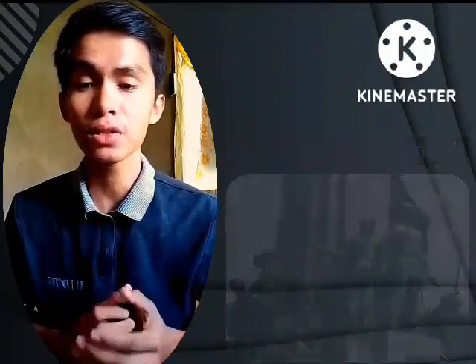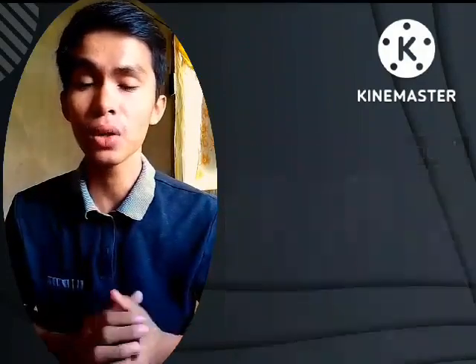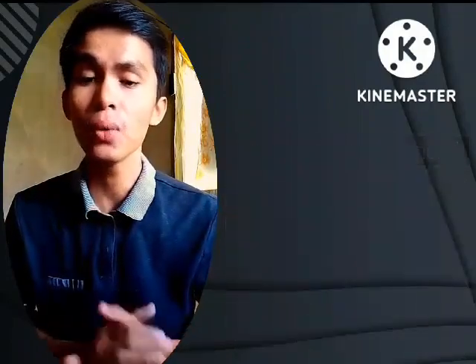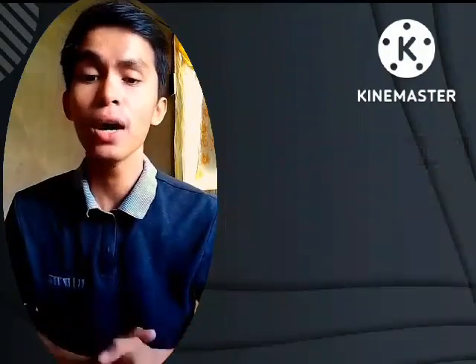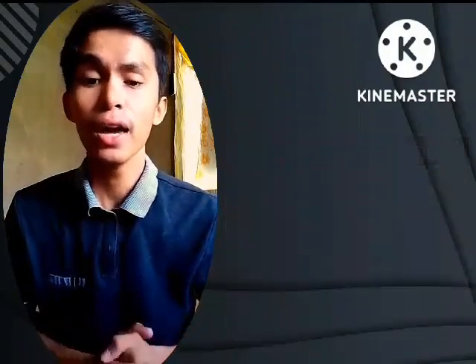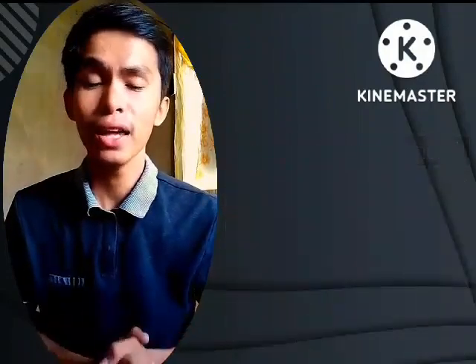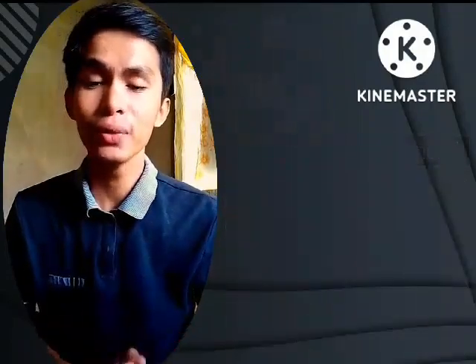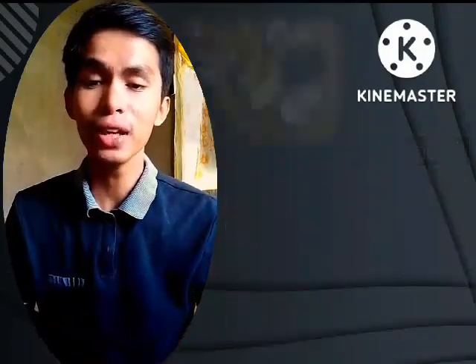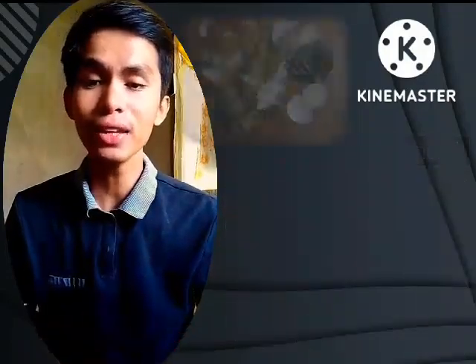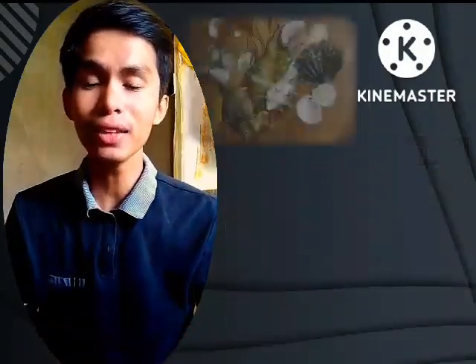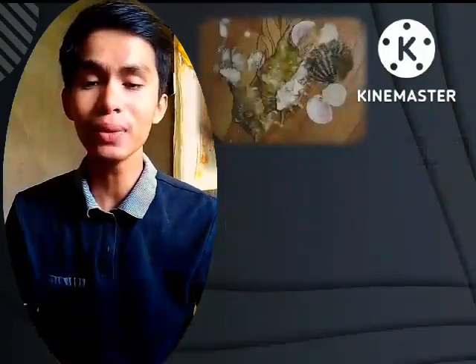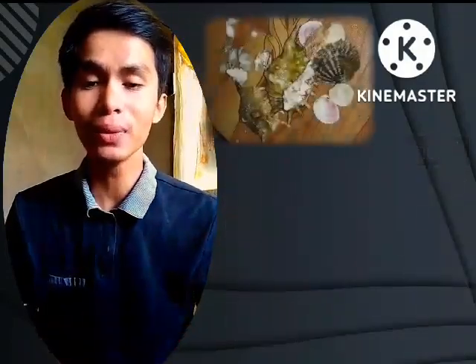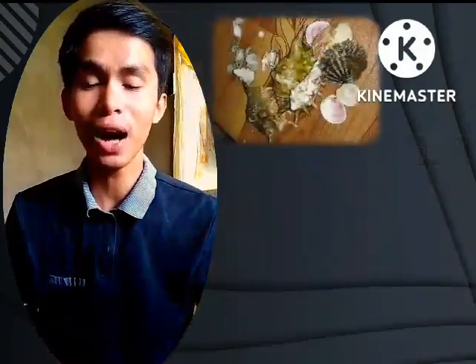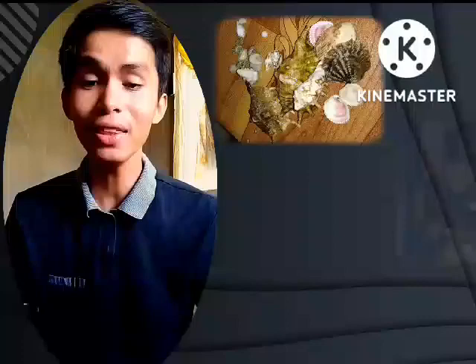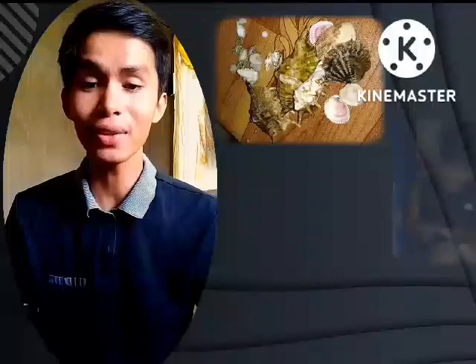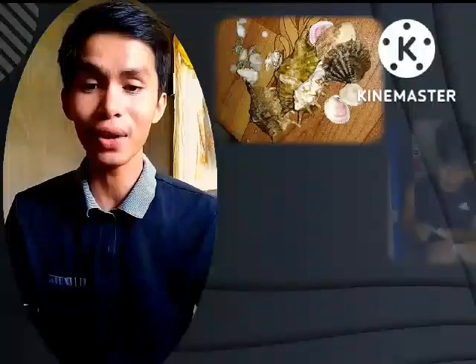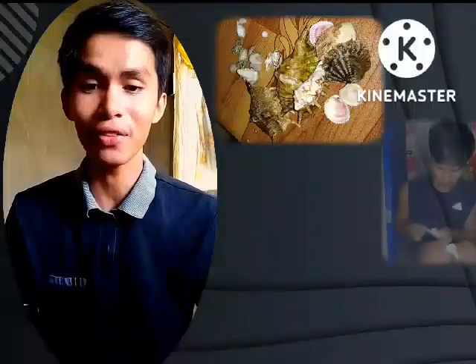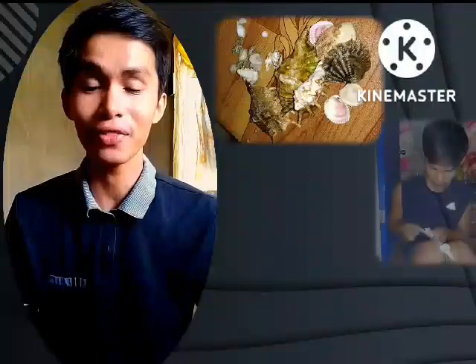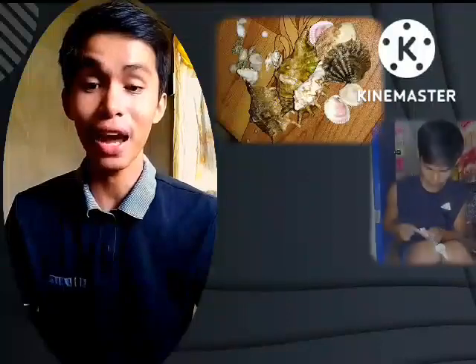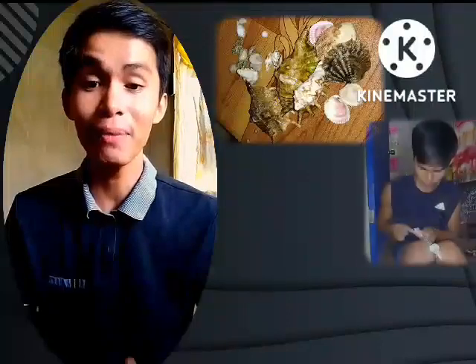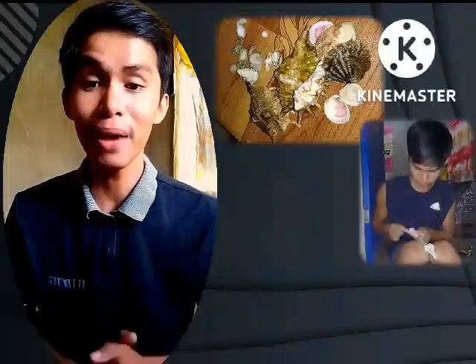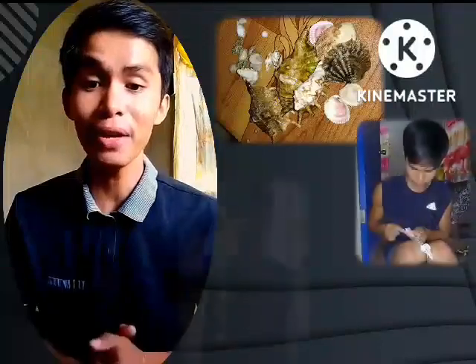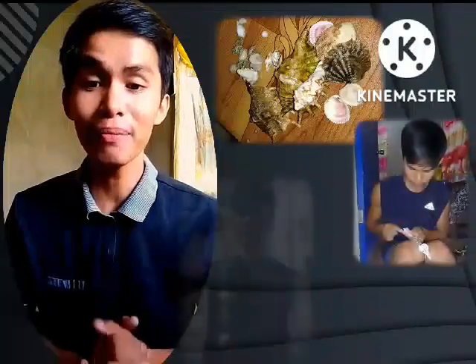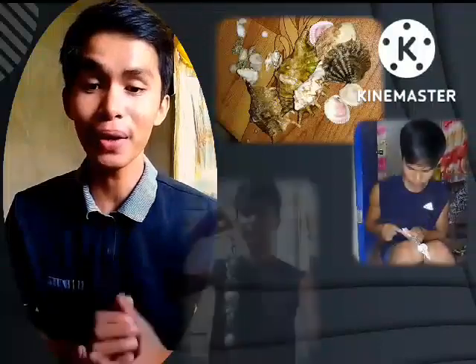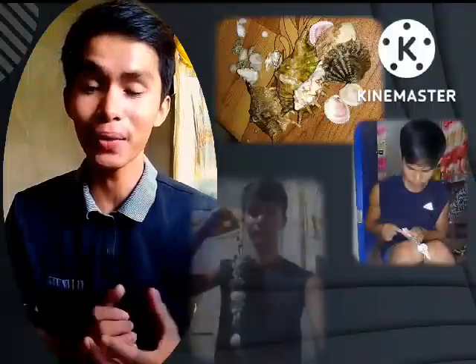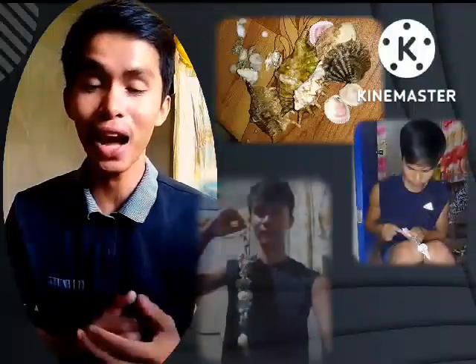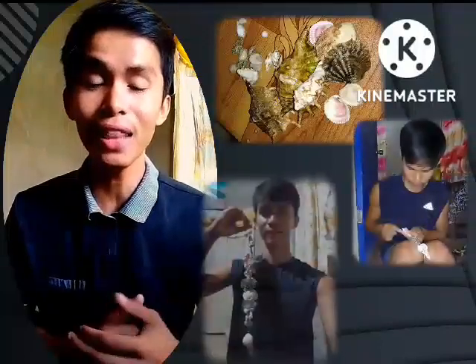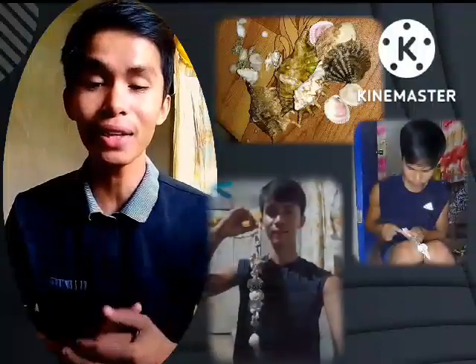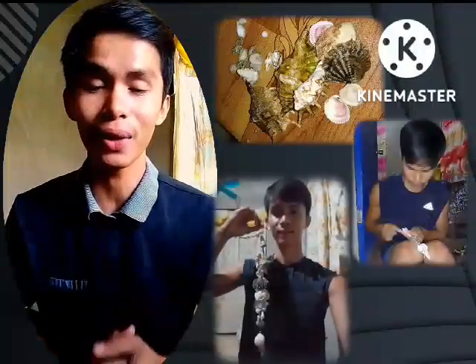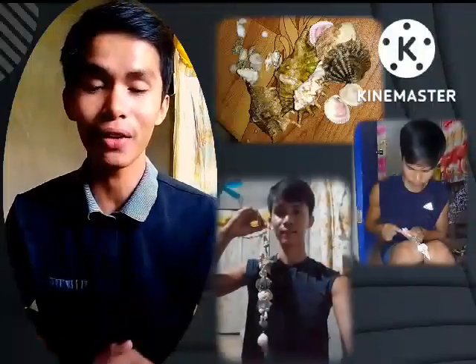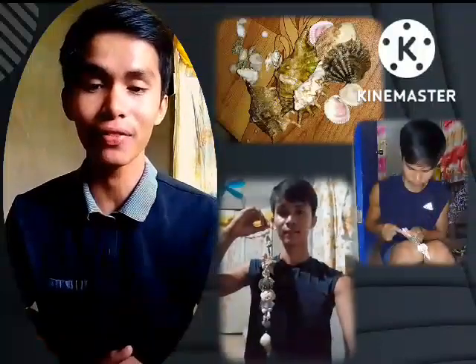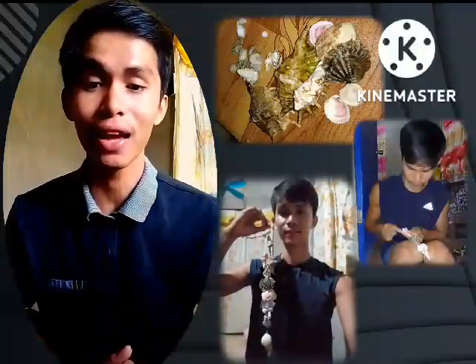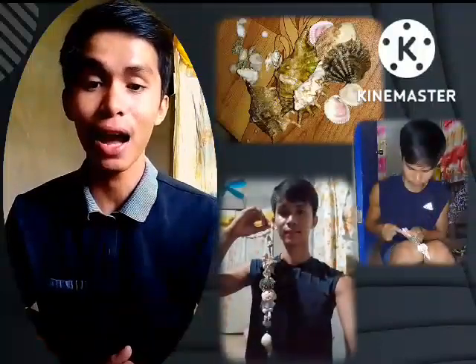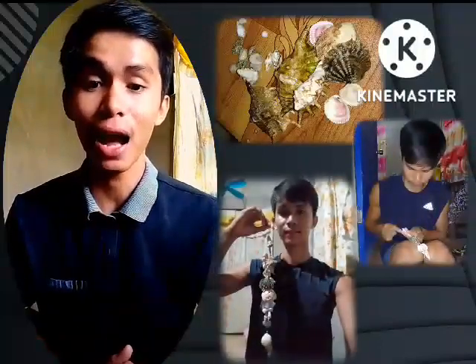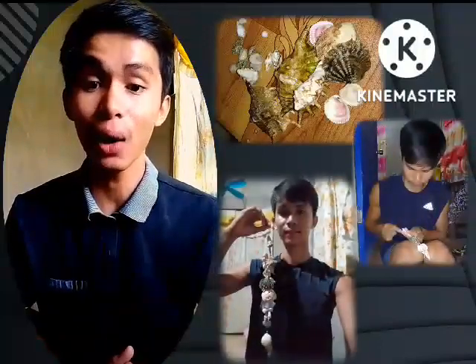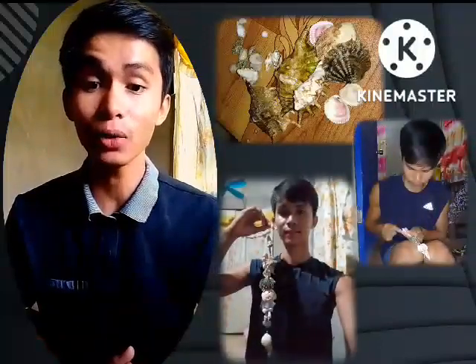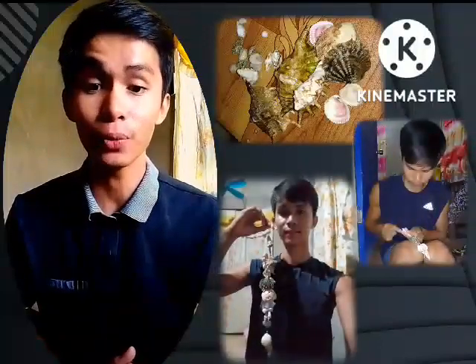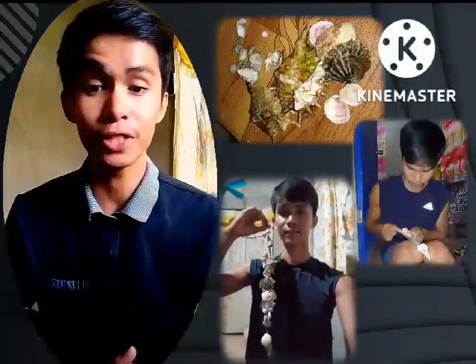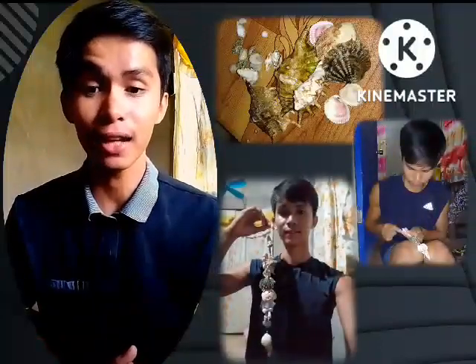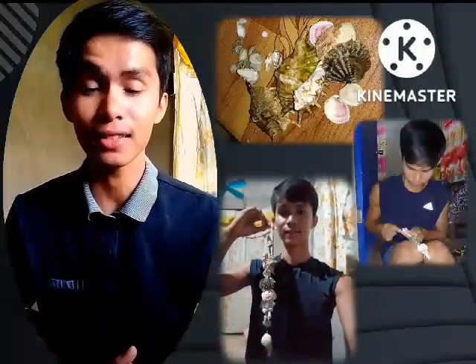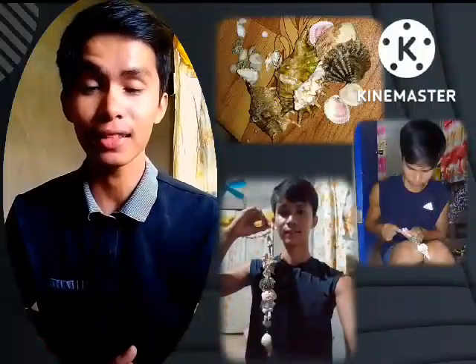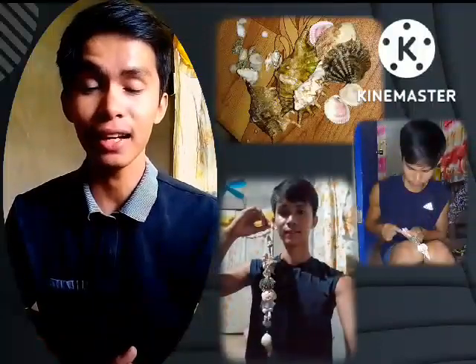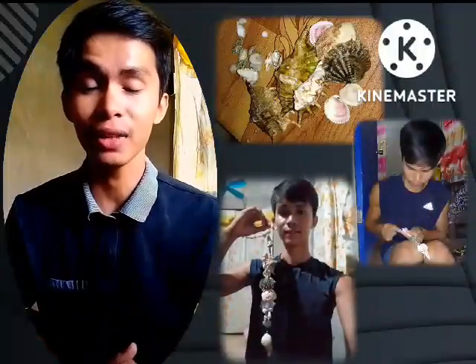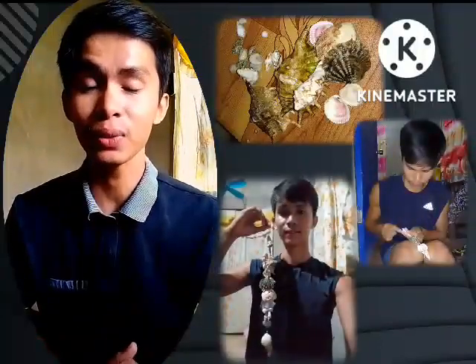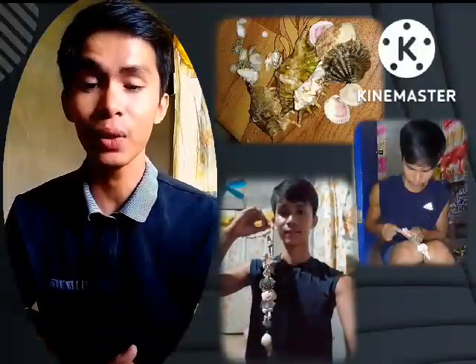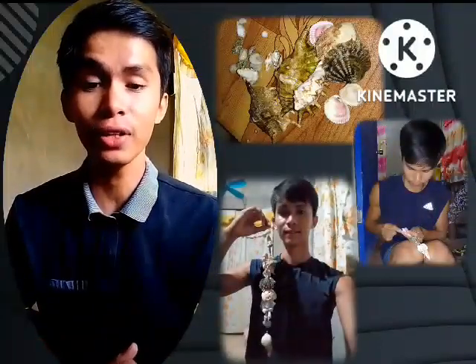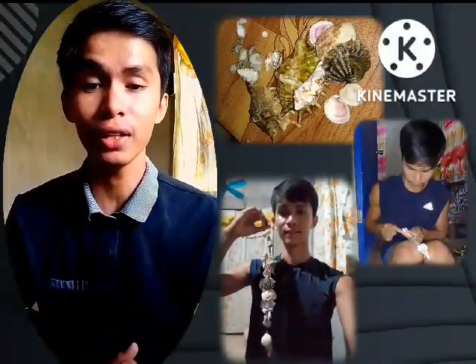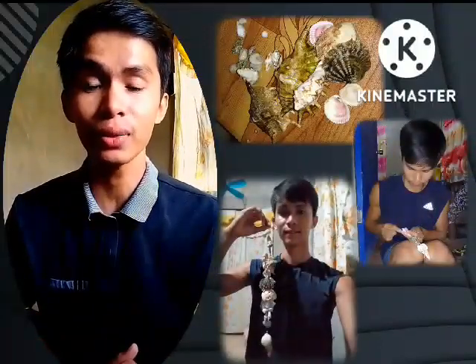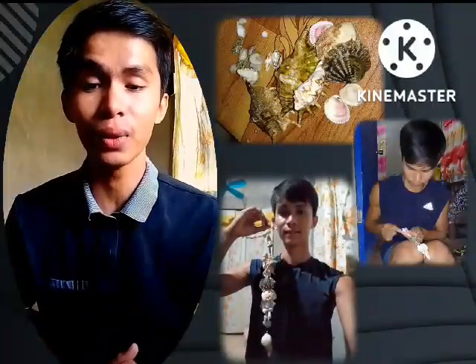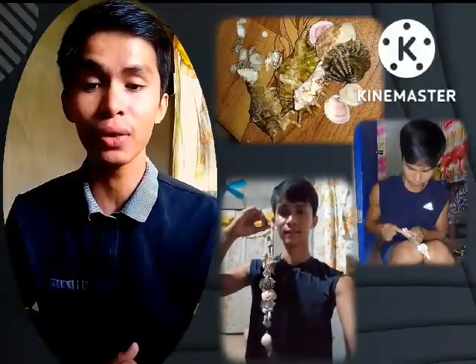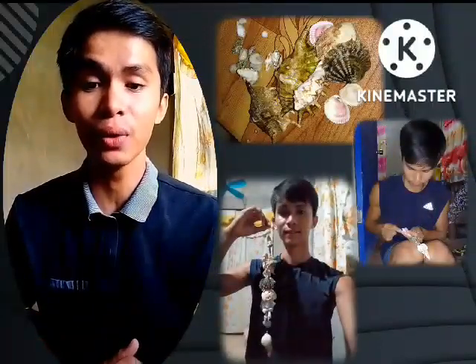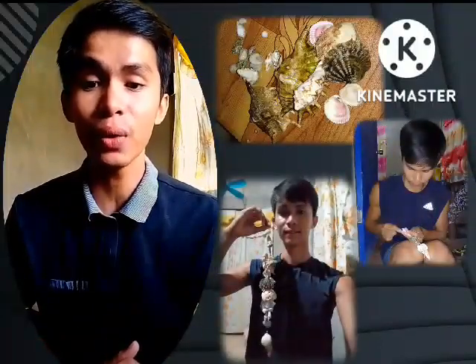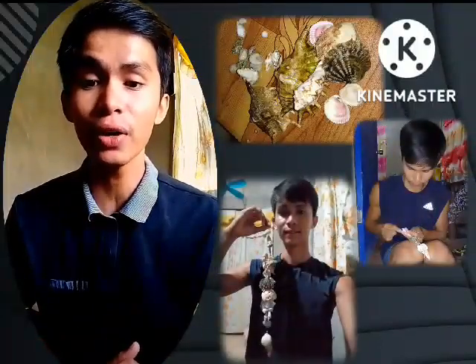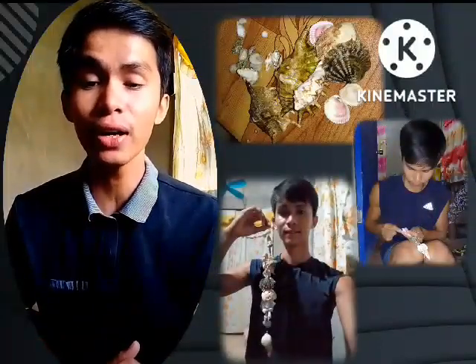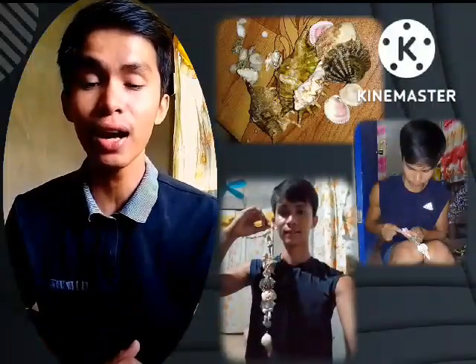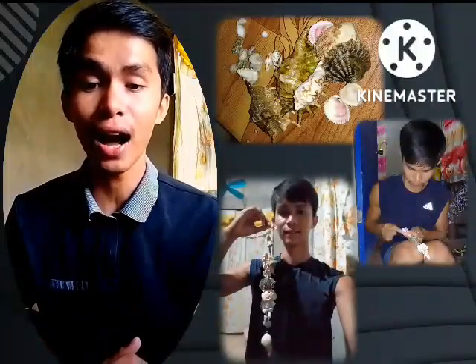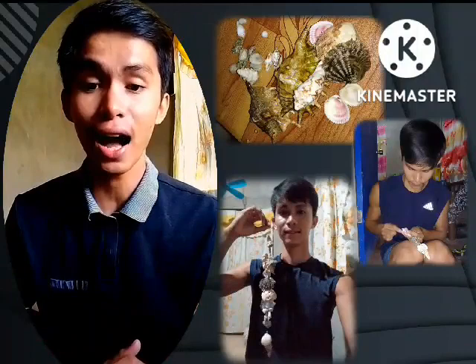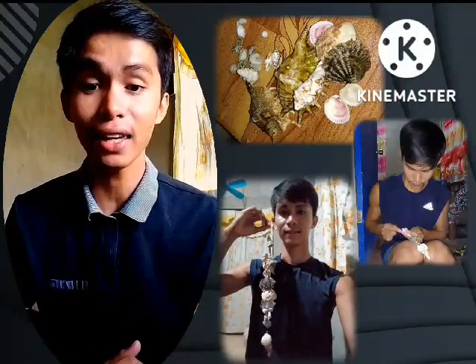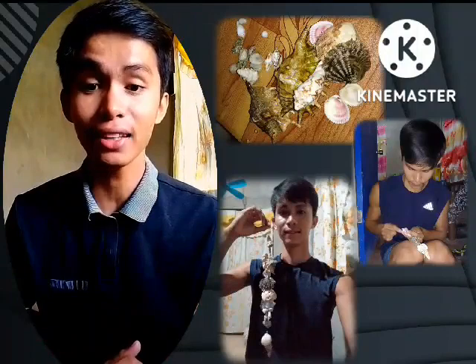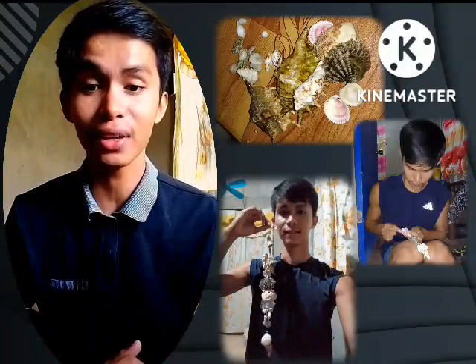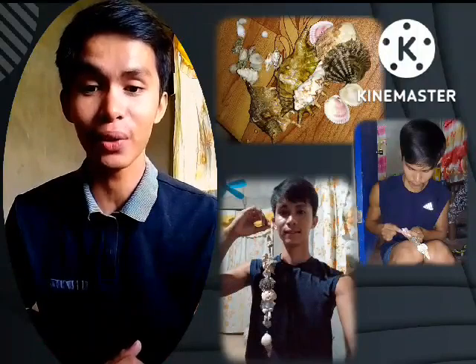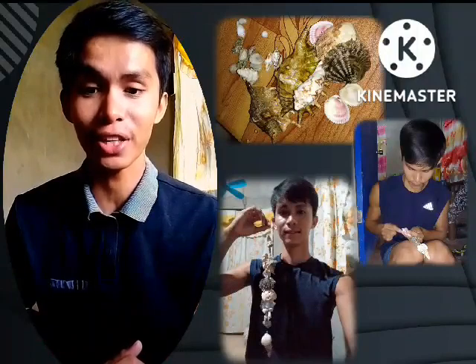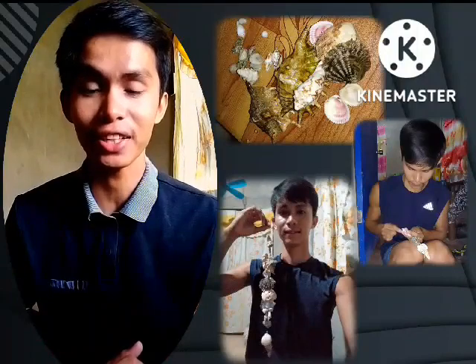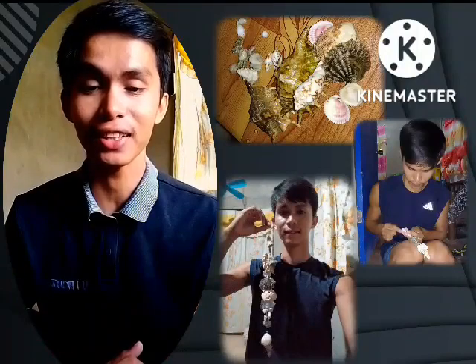In relation to handicraft, I made my own handicraft out of shells and turned it into a door hanging decoration.